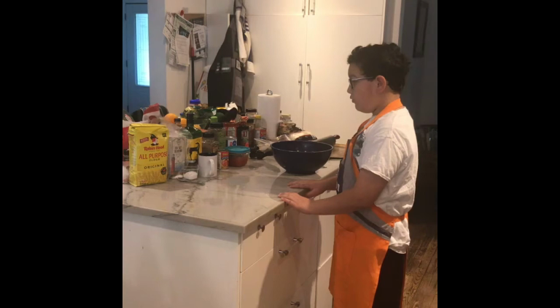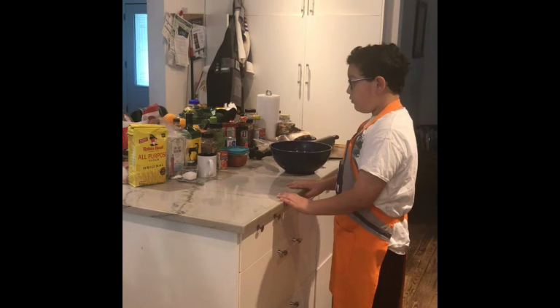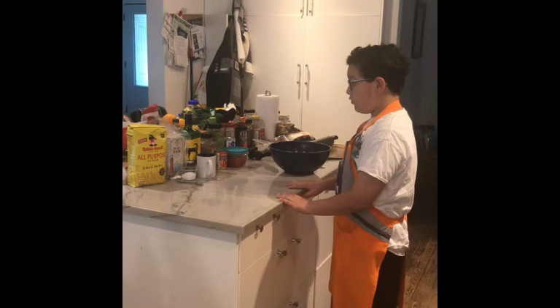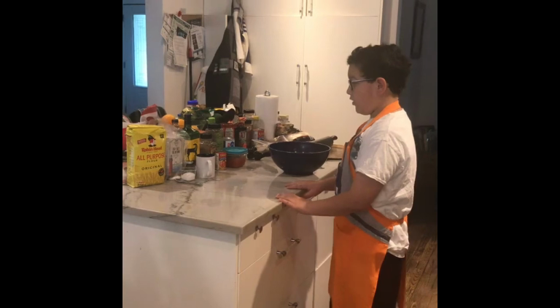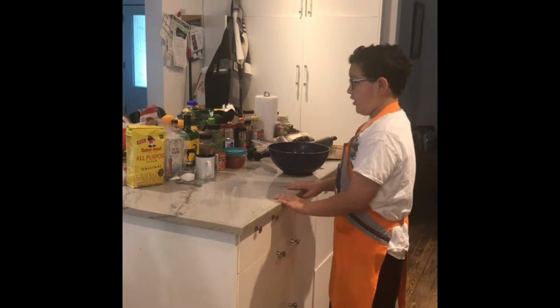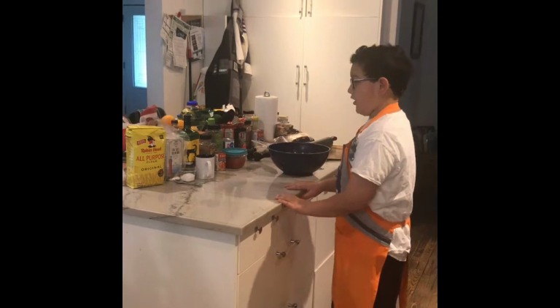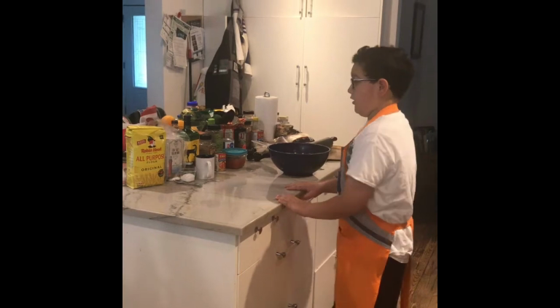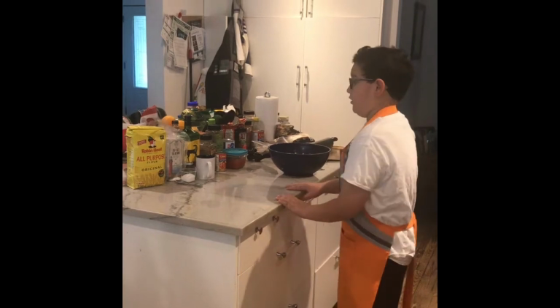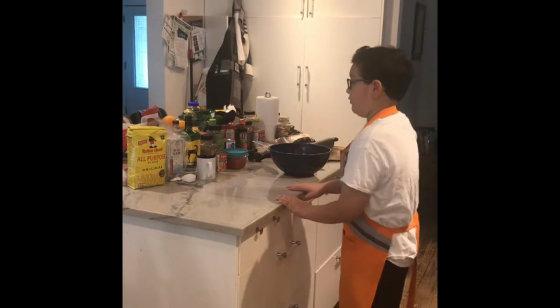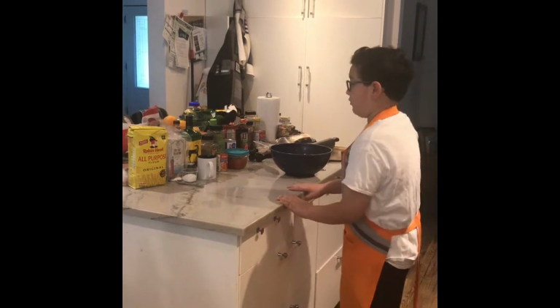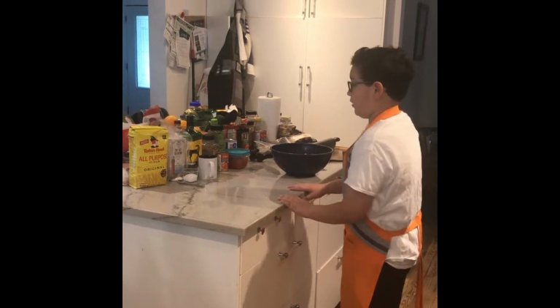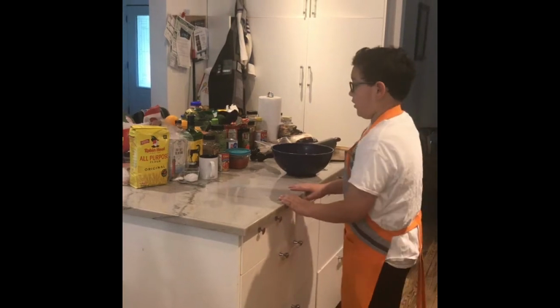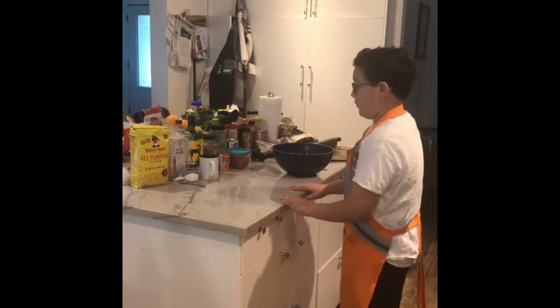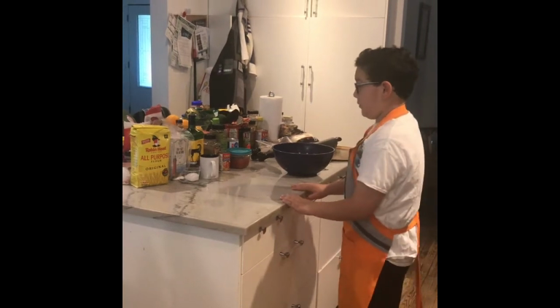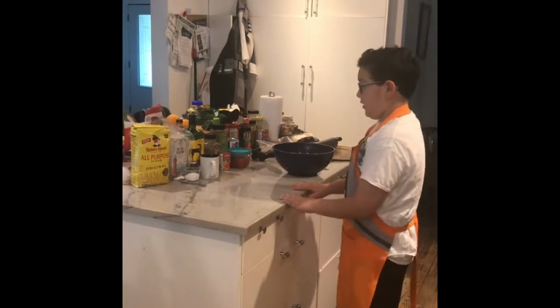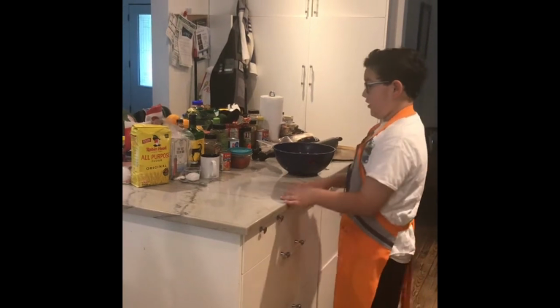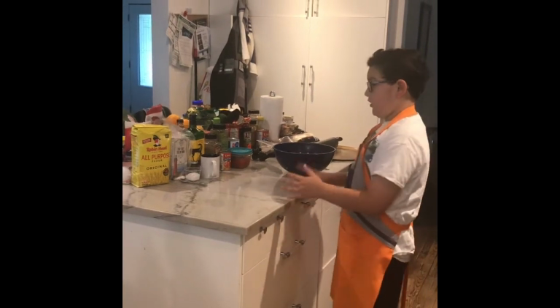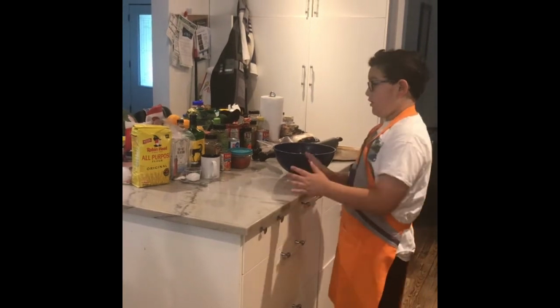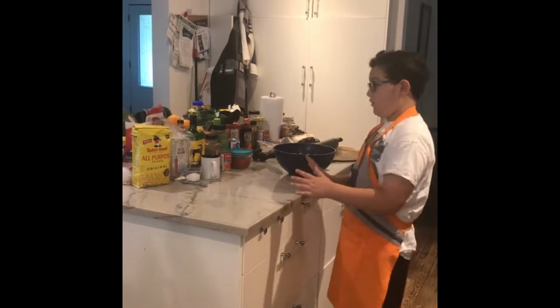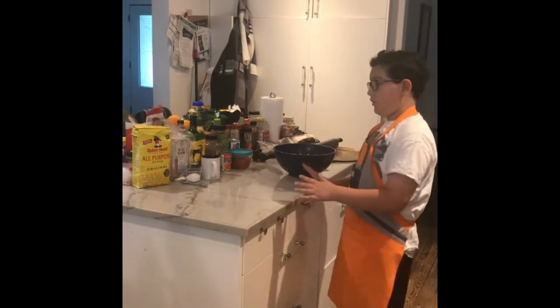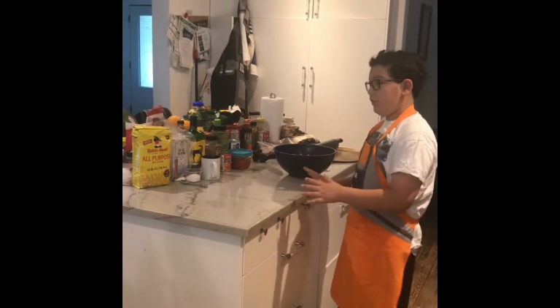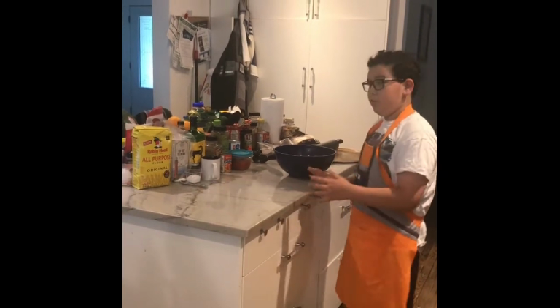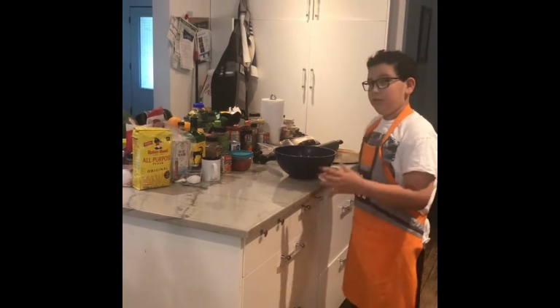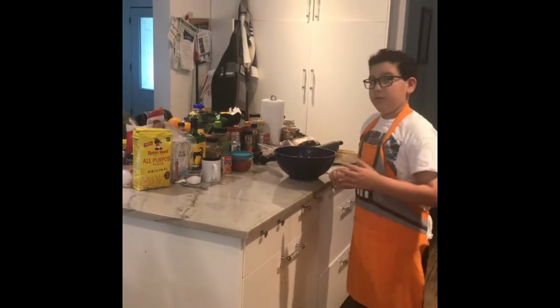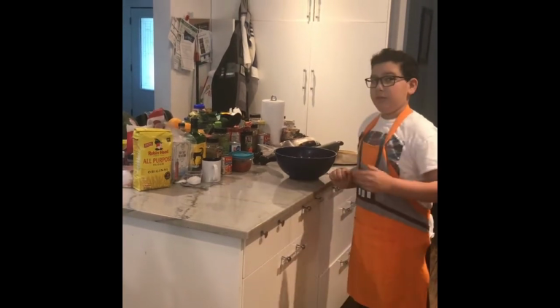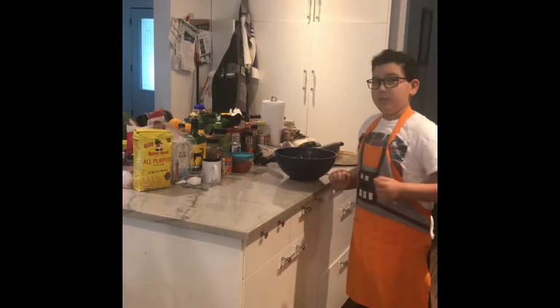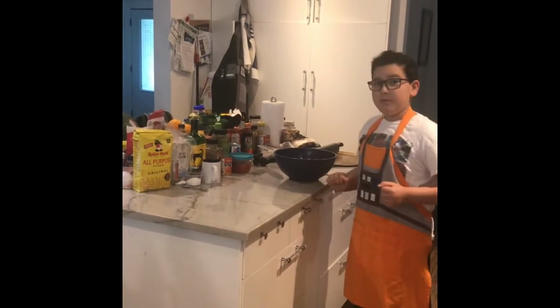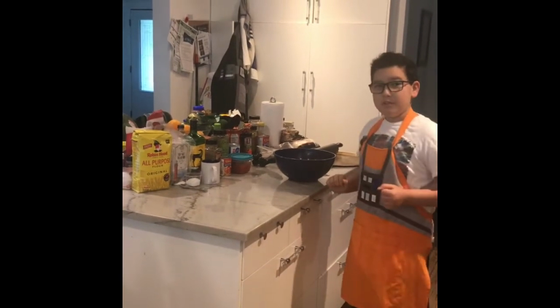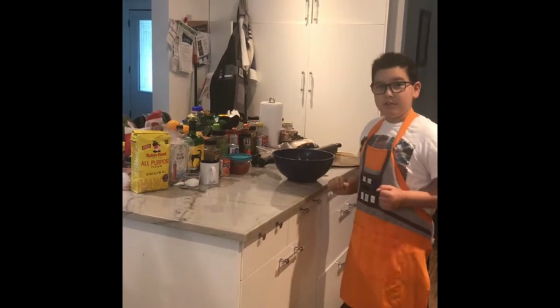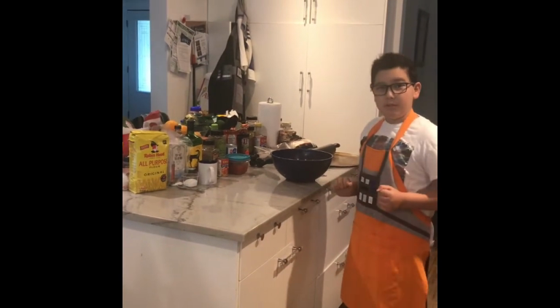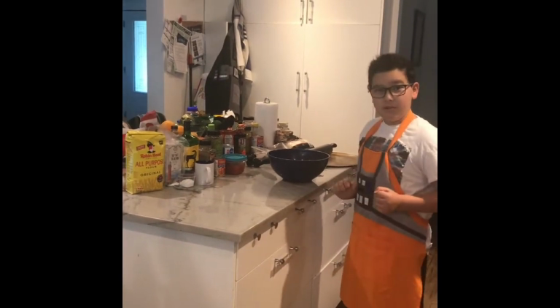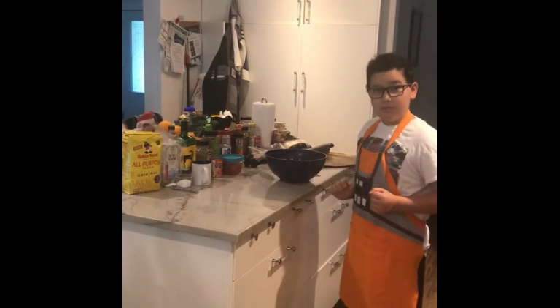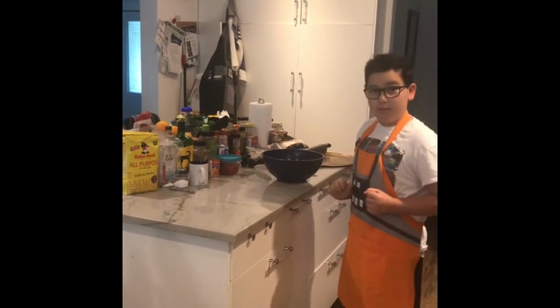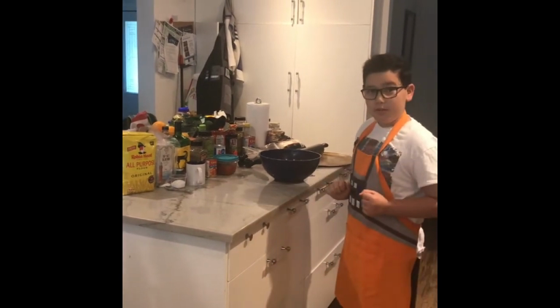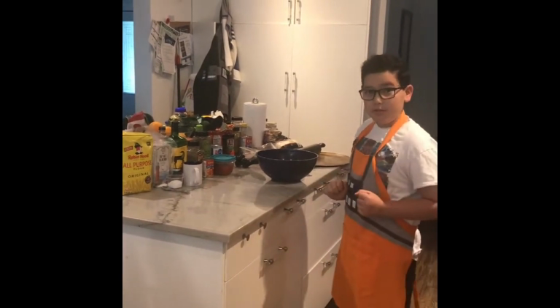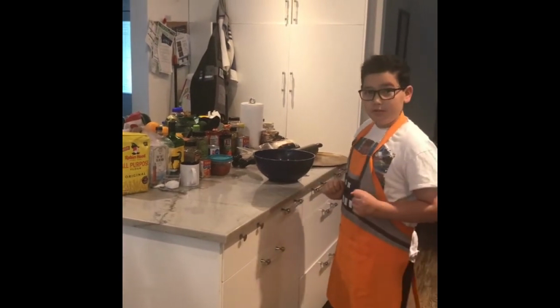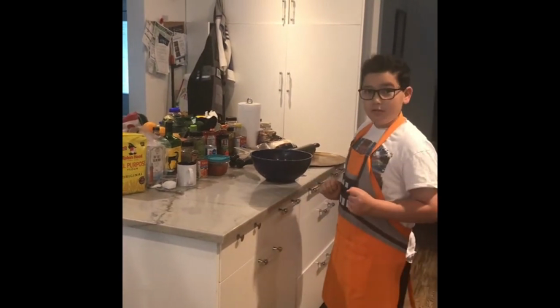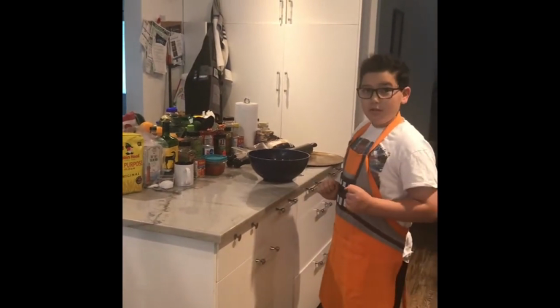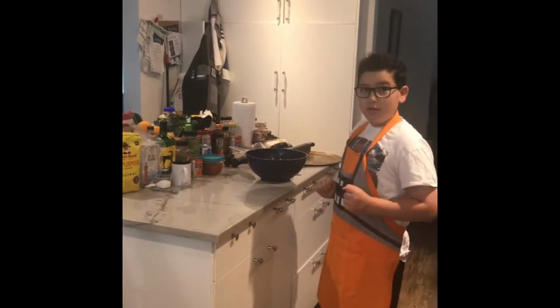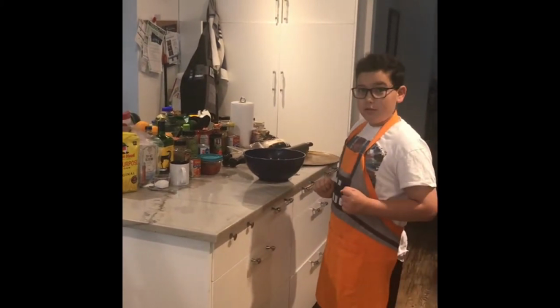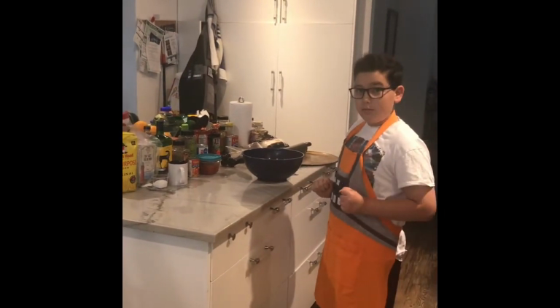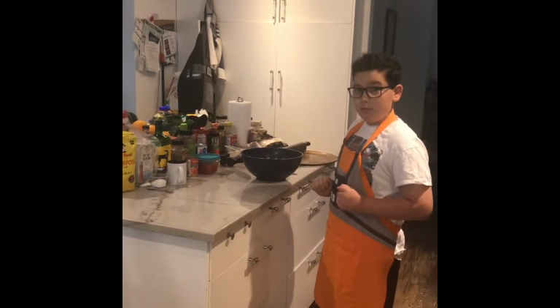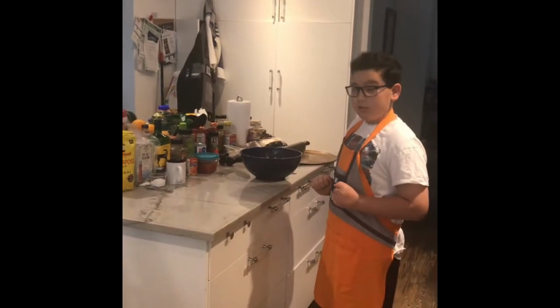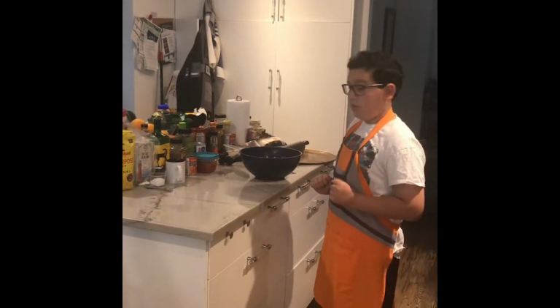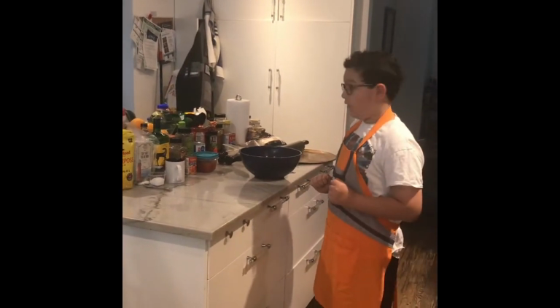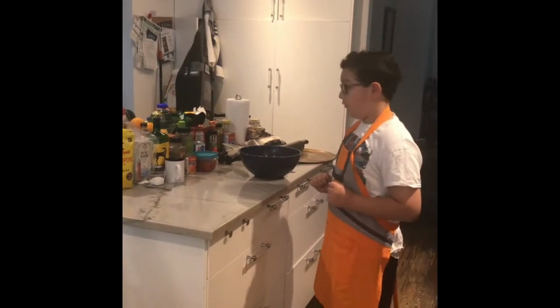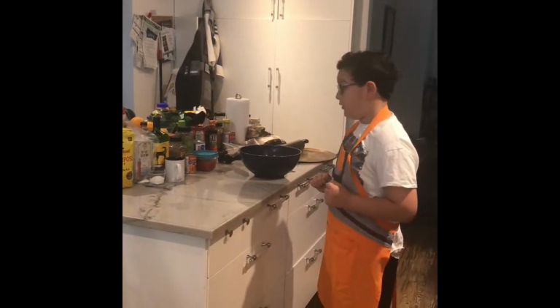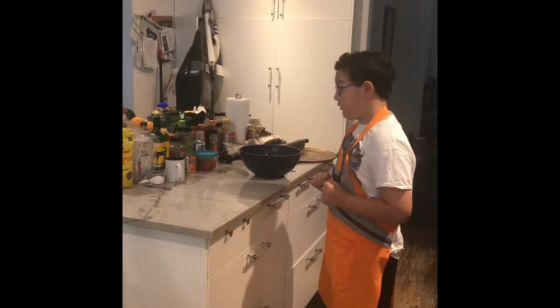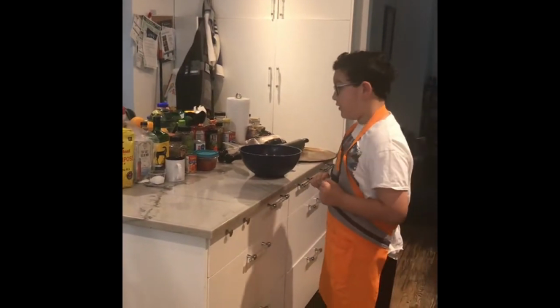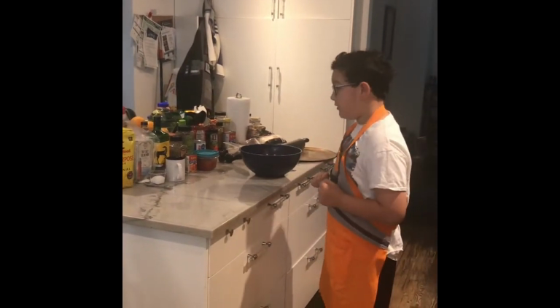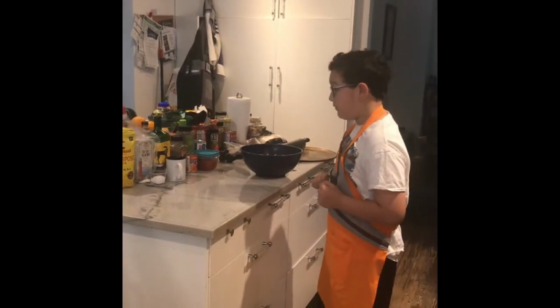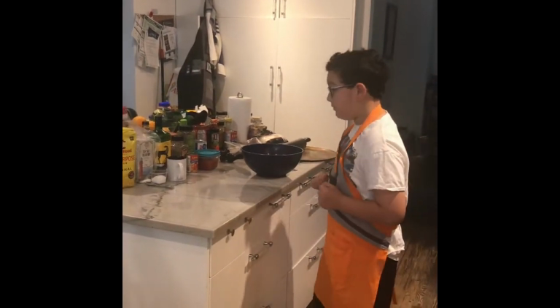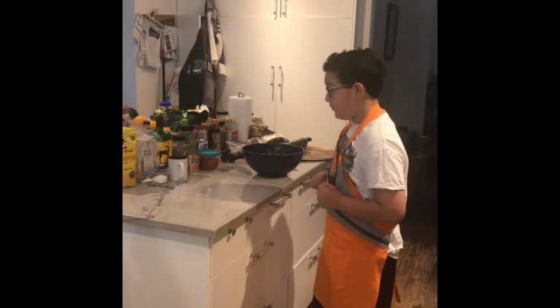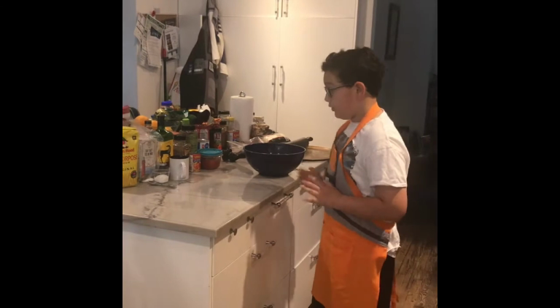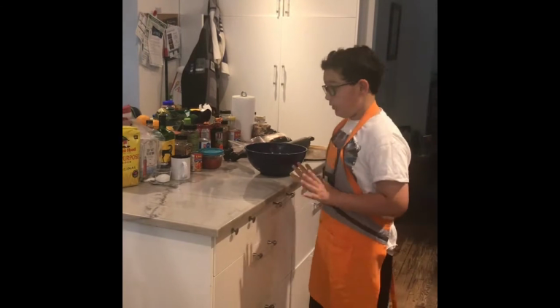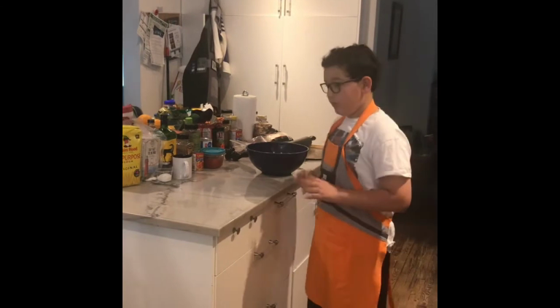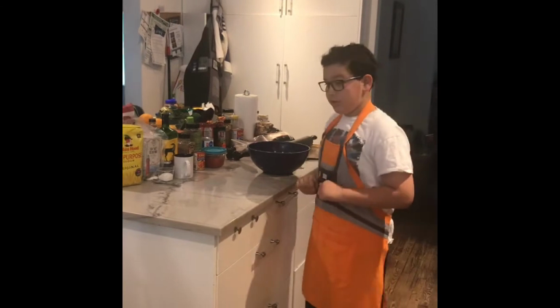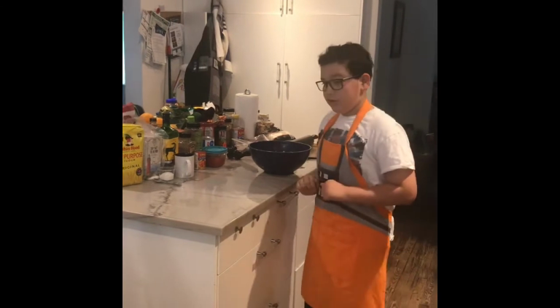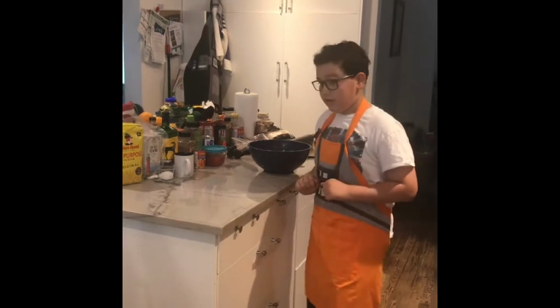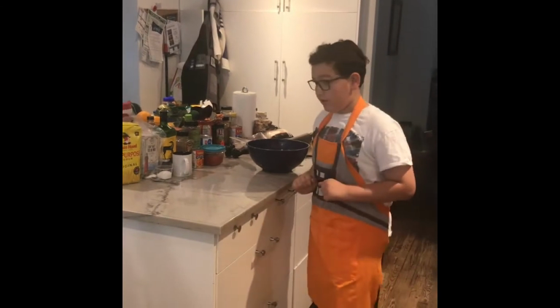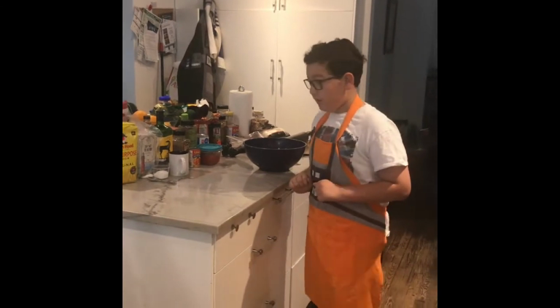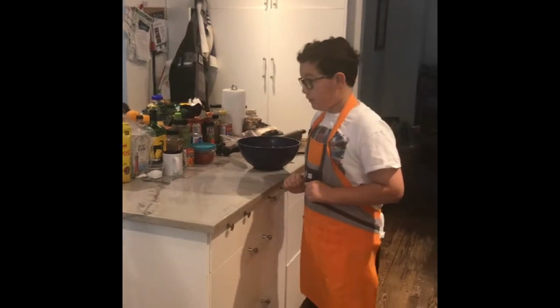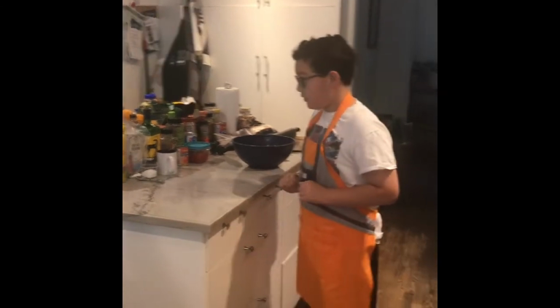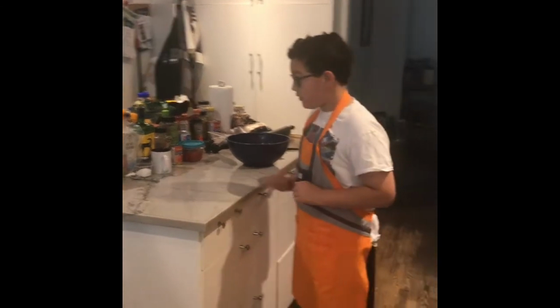Today we're gonna be cooking one of my pizza recipes which I love using, so let's get down to it.